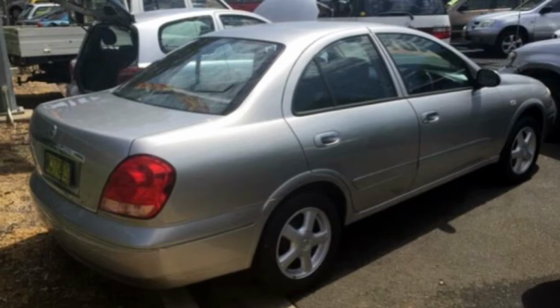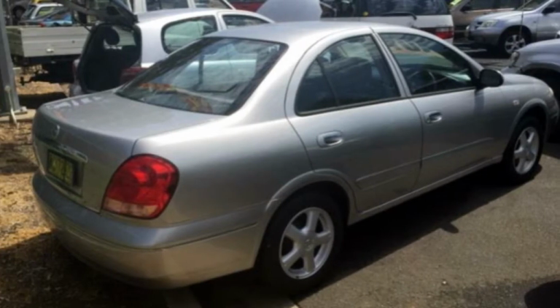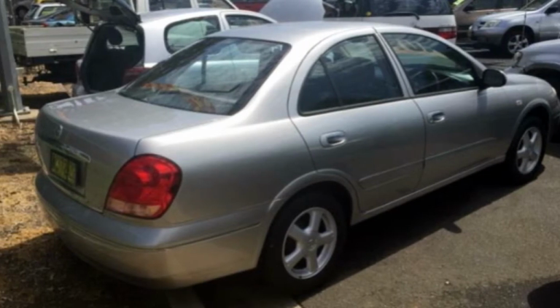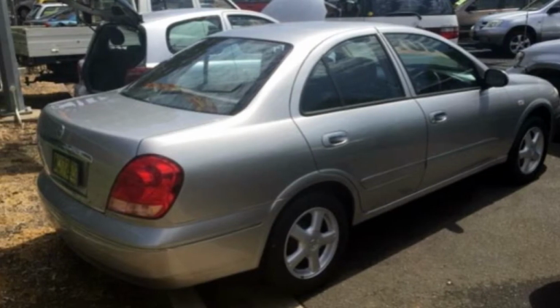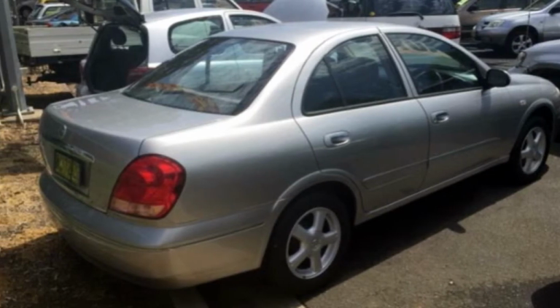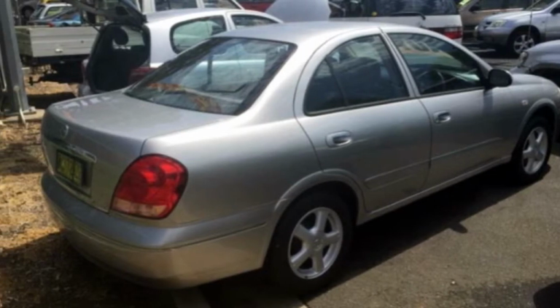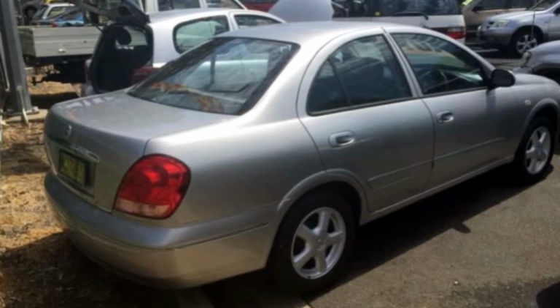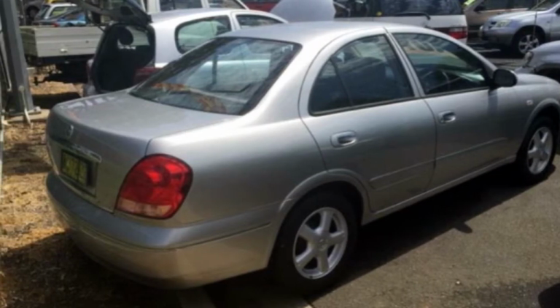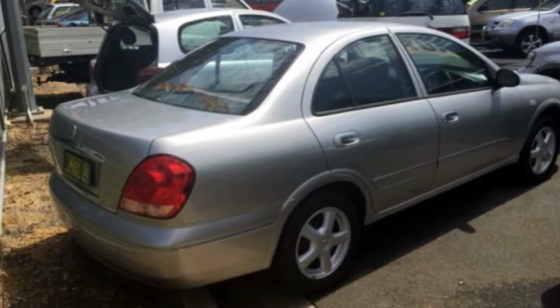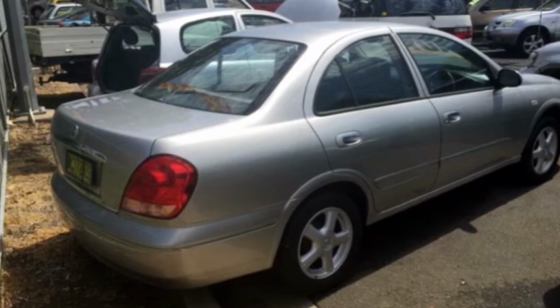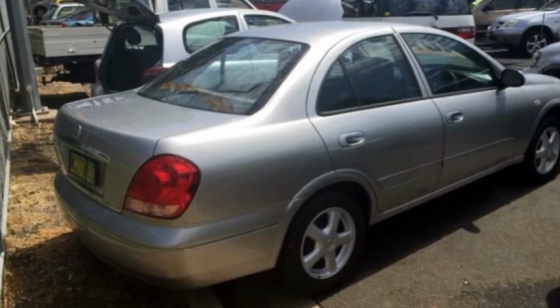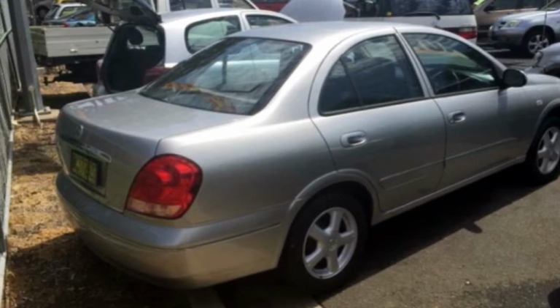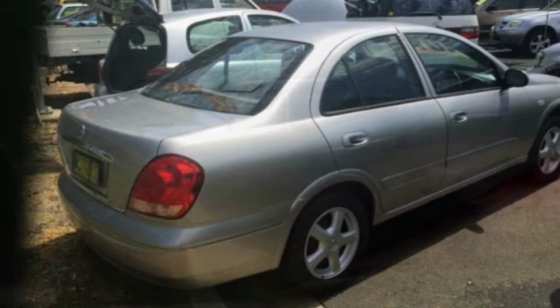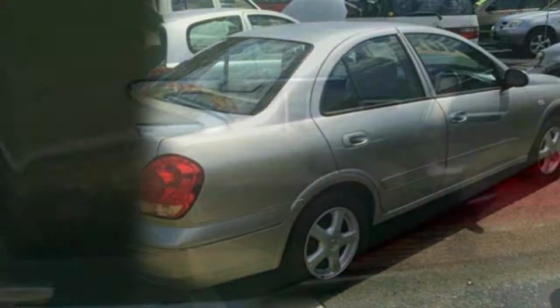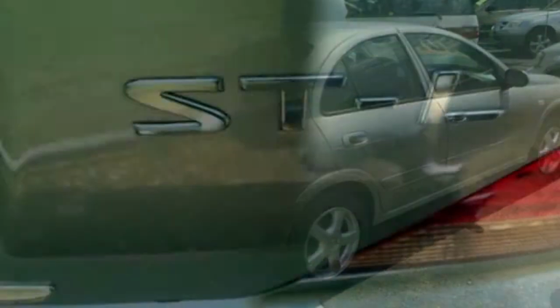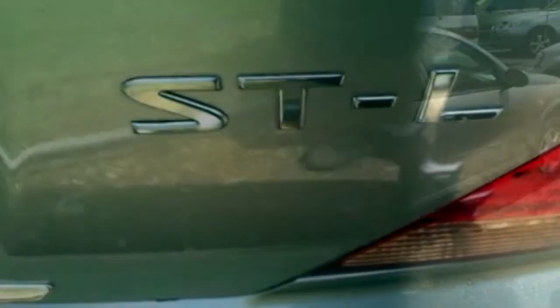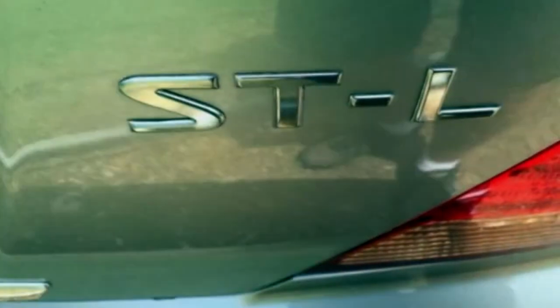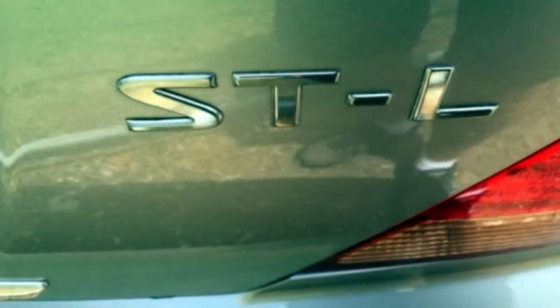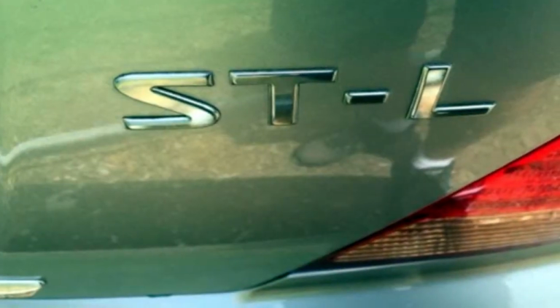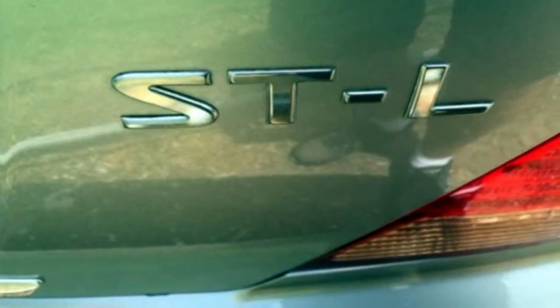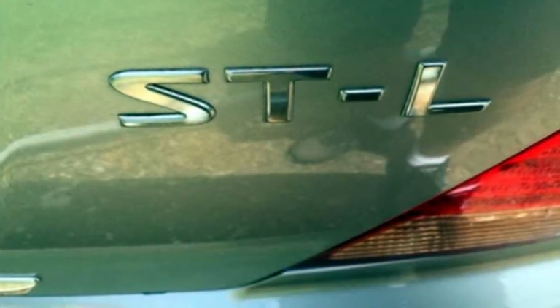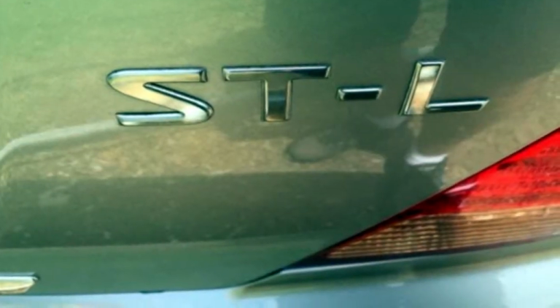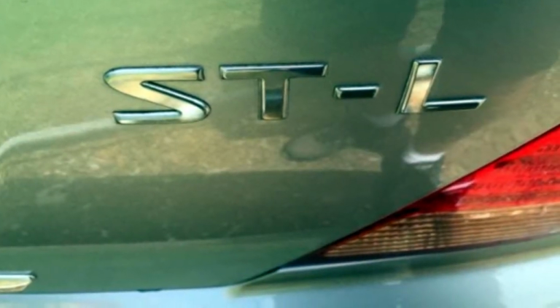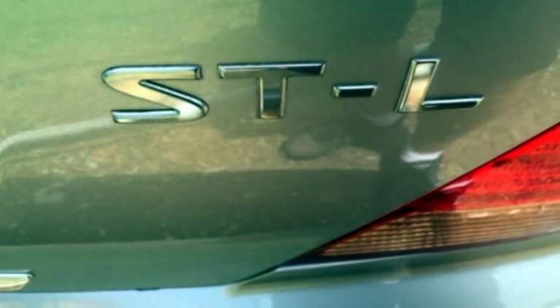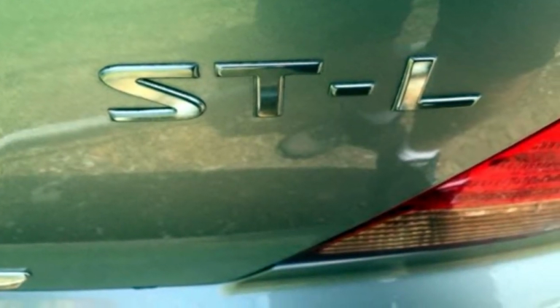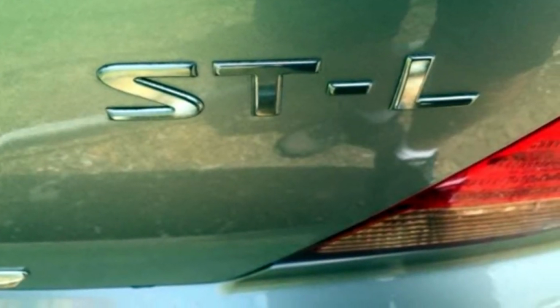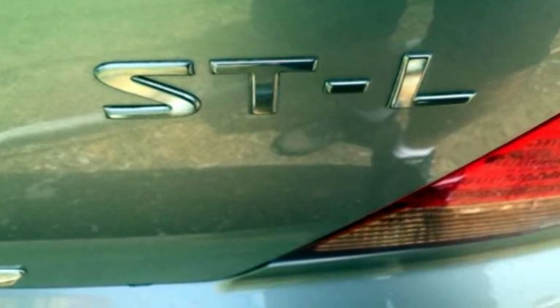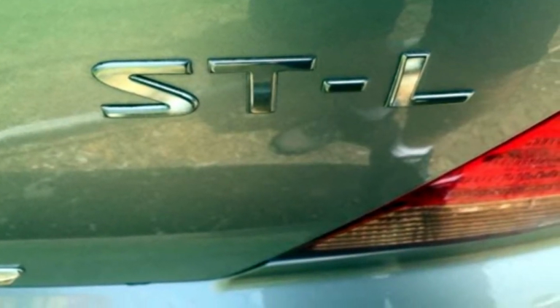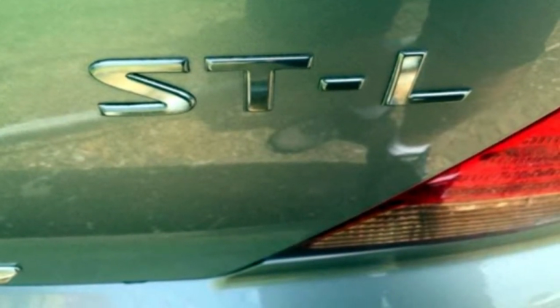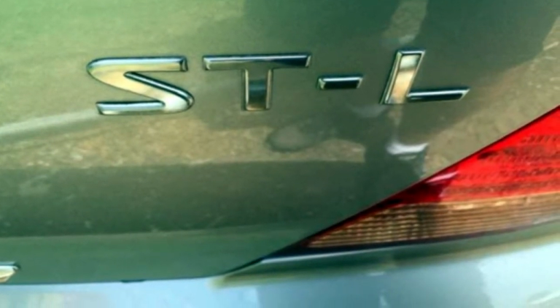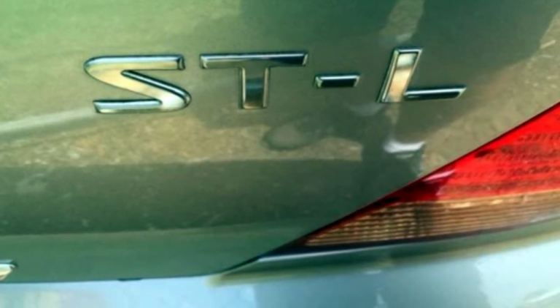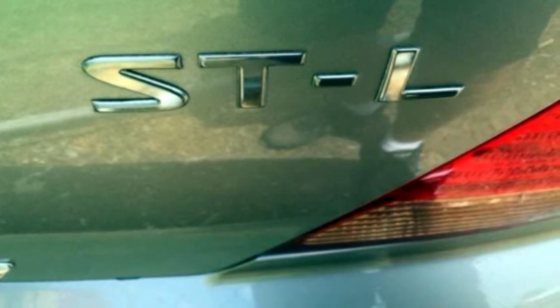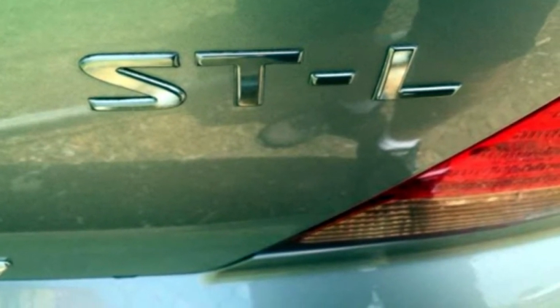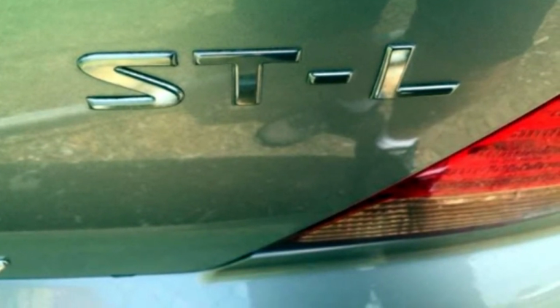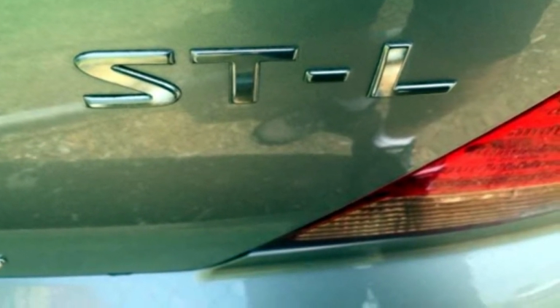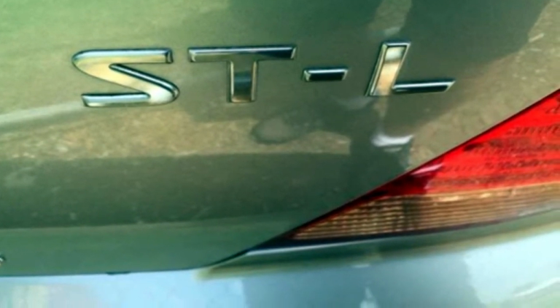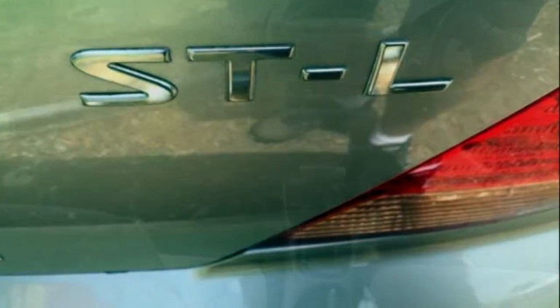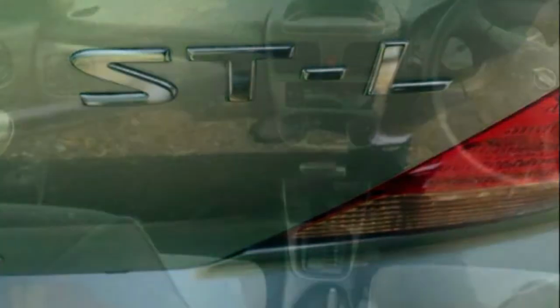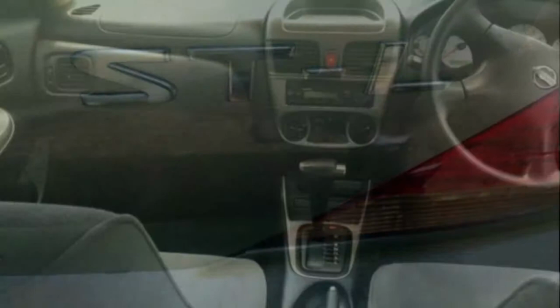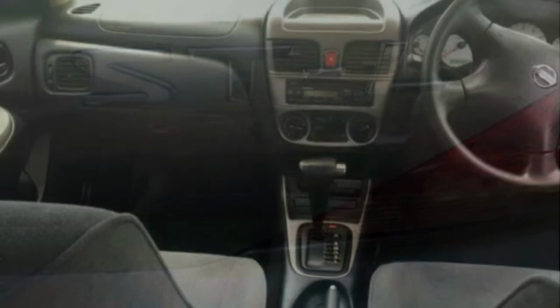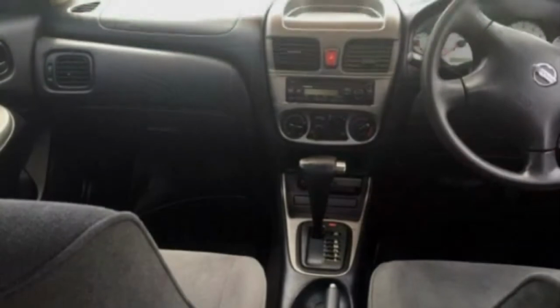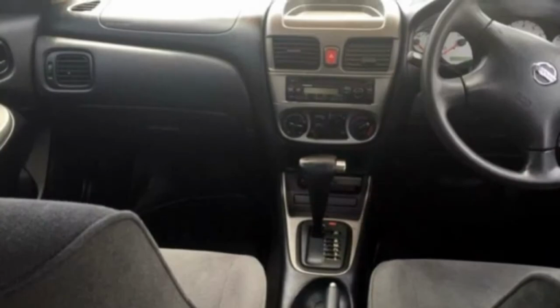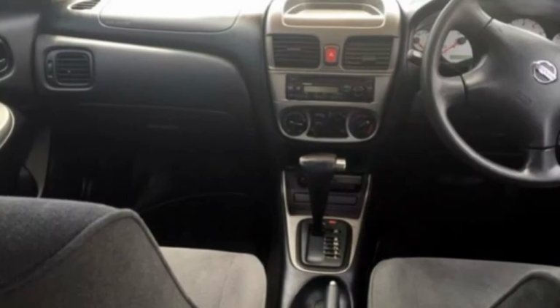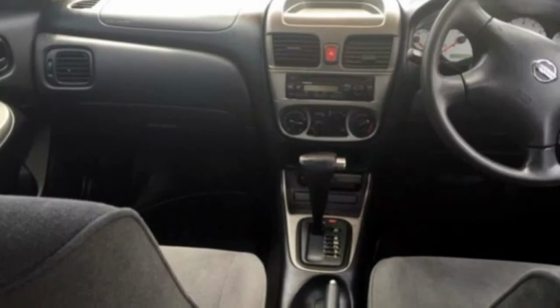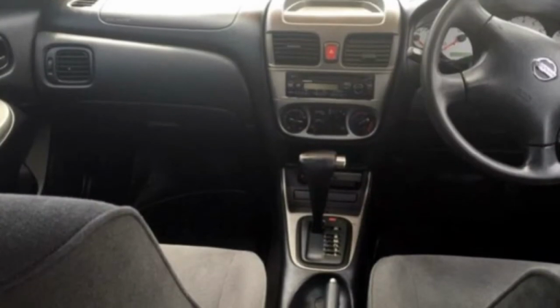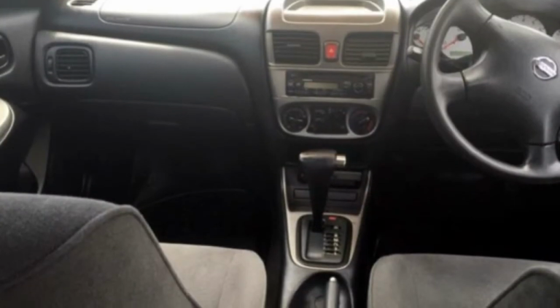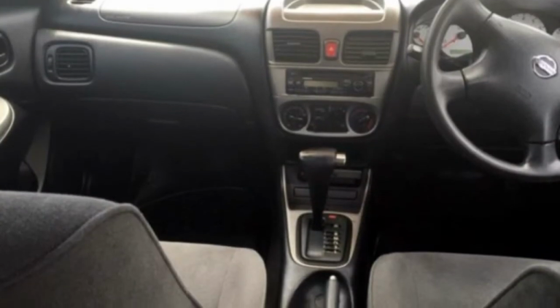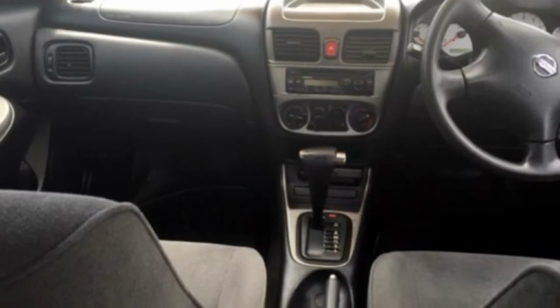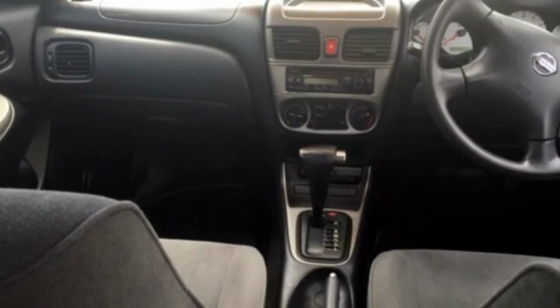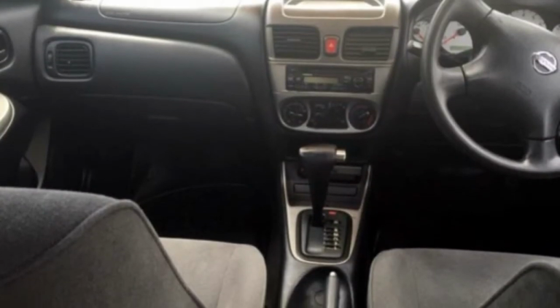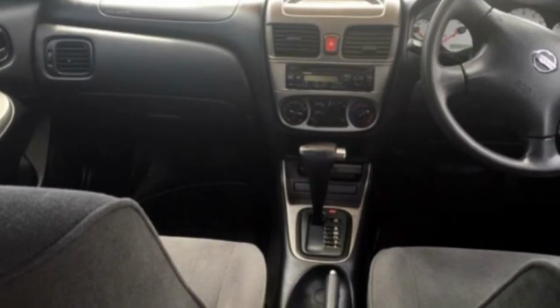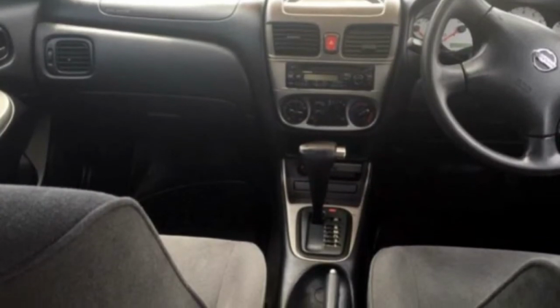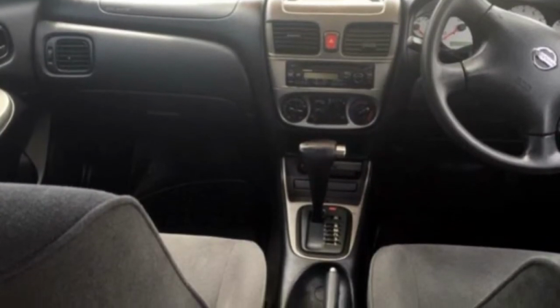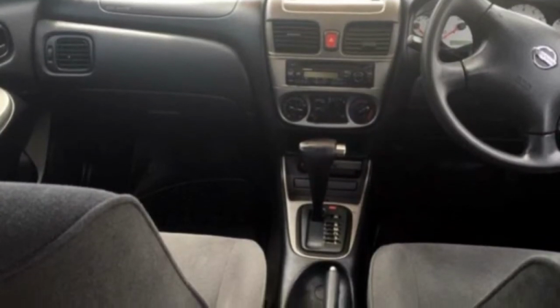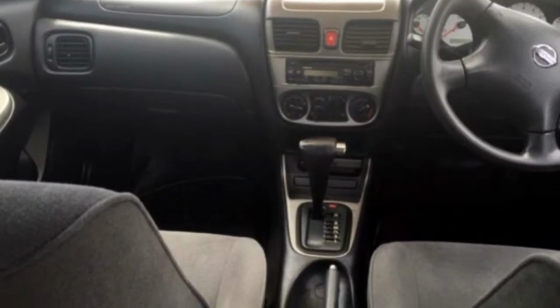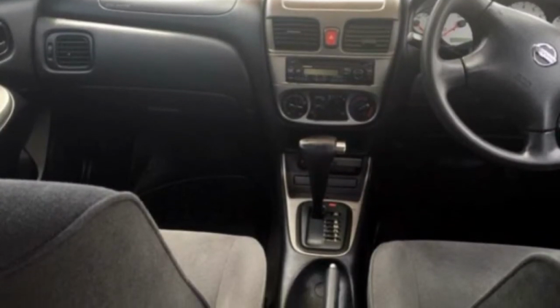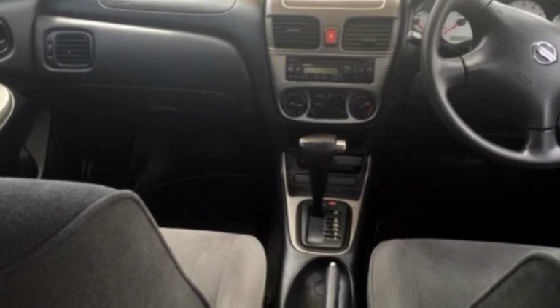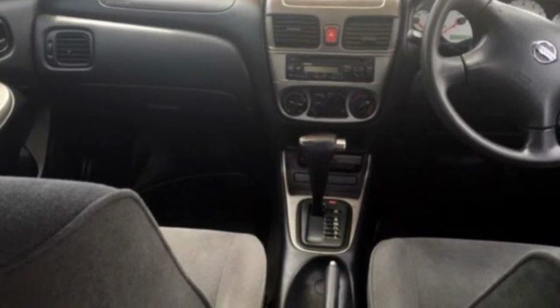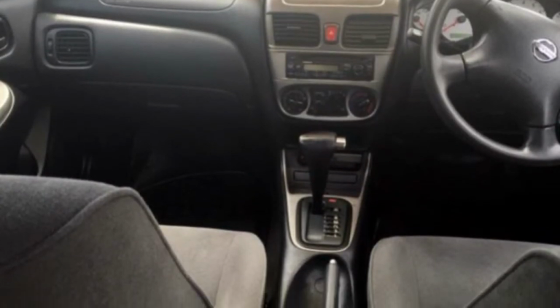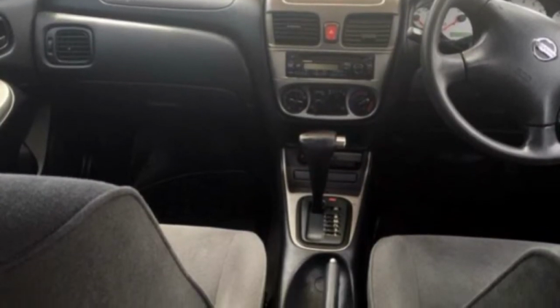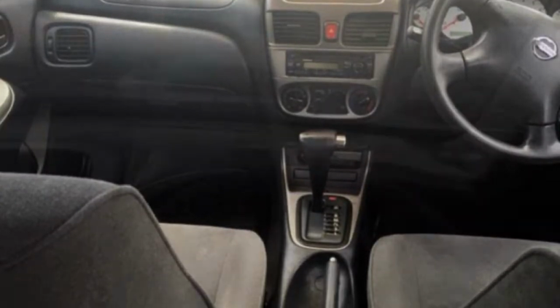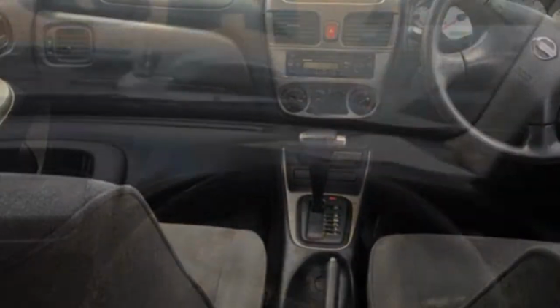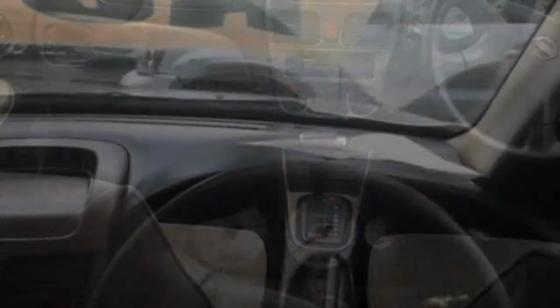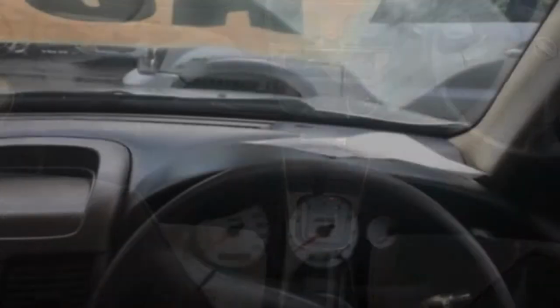This vehicle has all the features you could dream of: cruise control, power steering, air conditioning, a CD player and more.